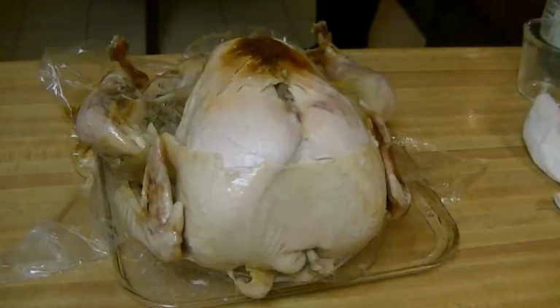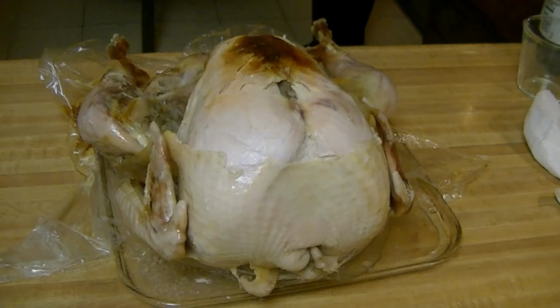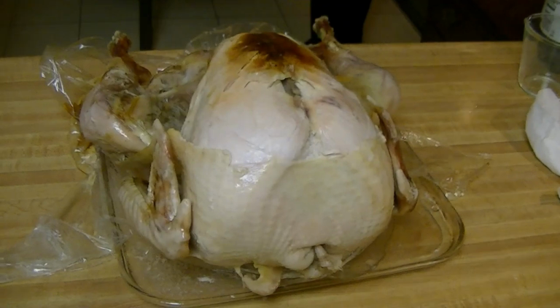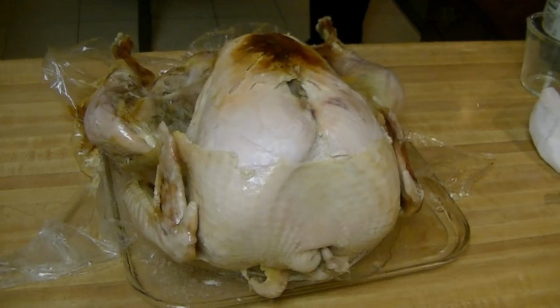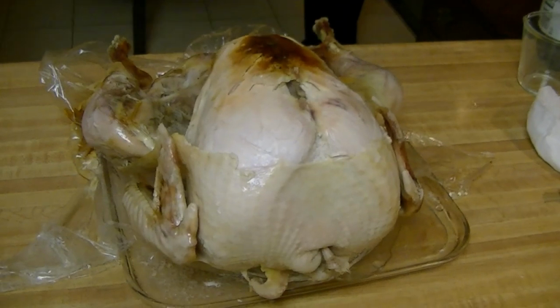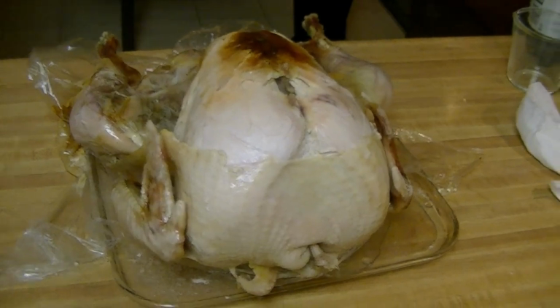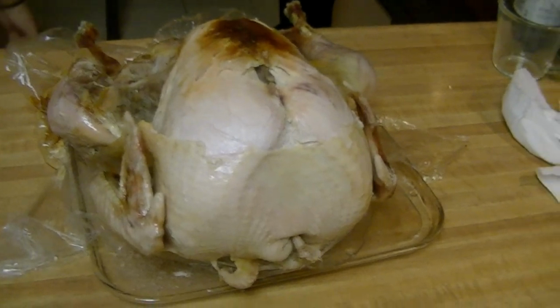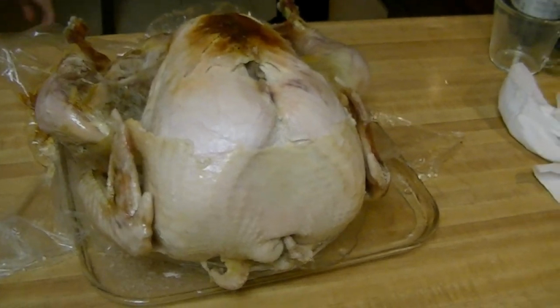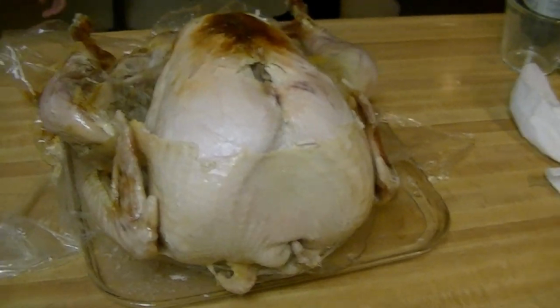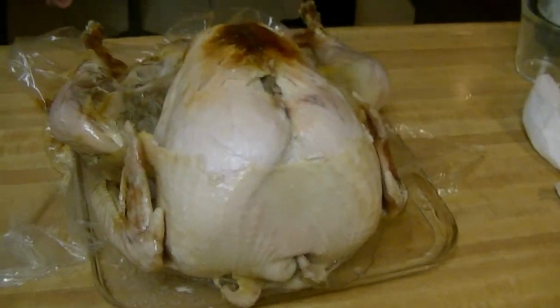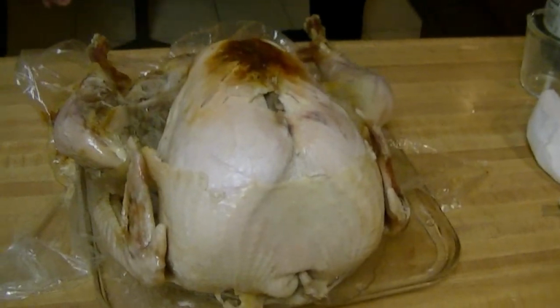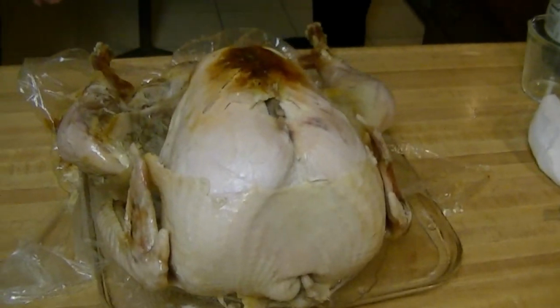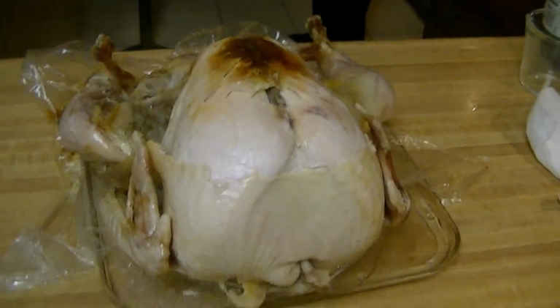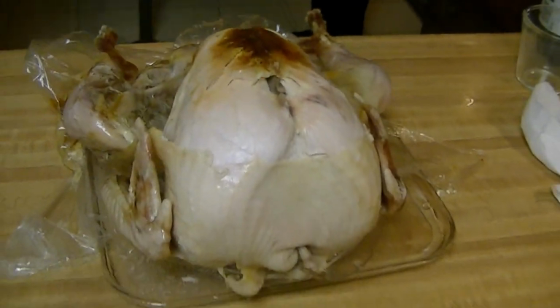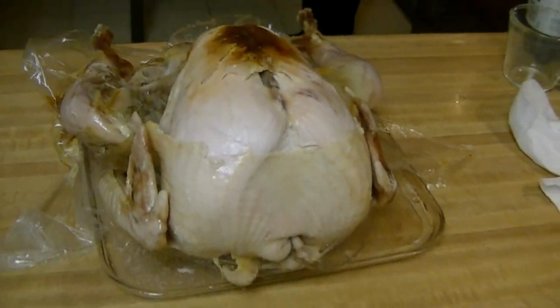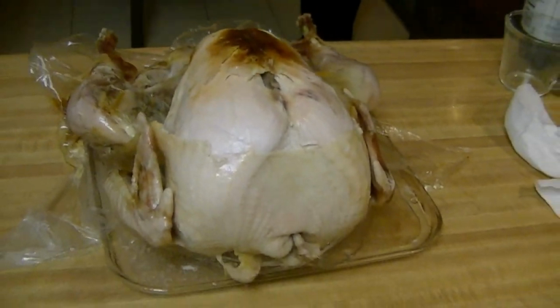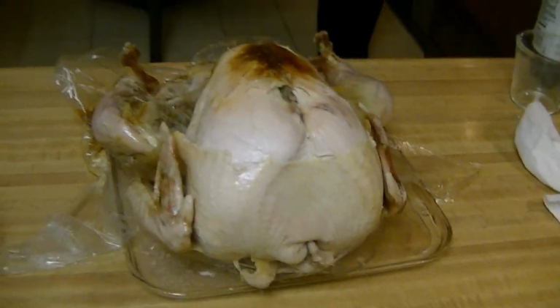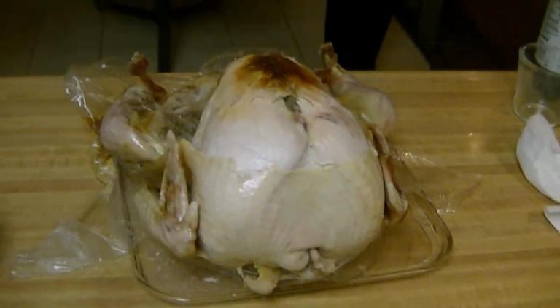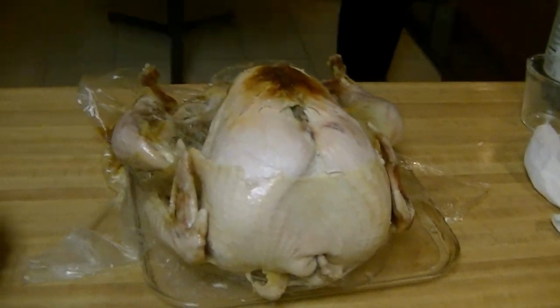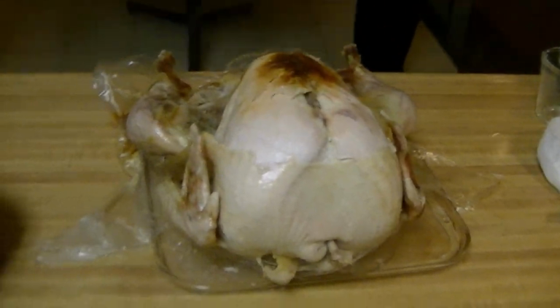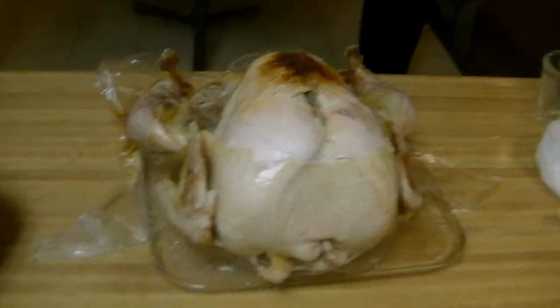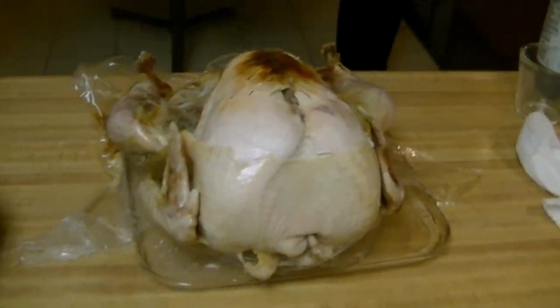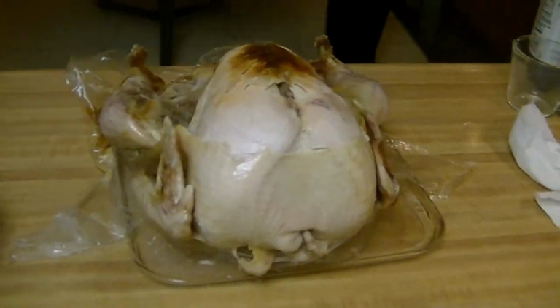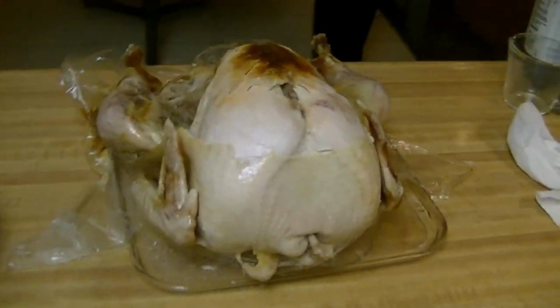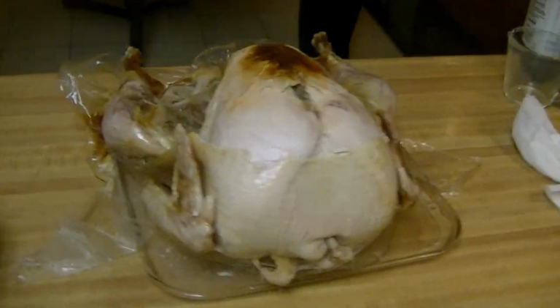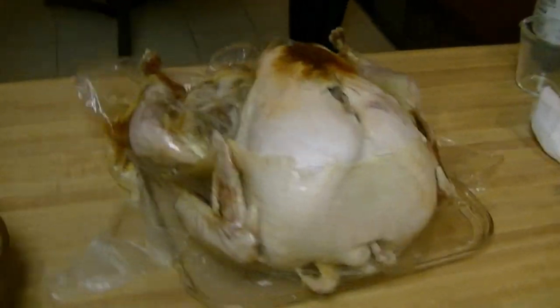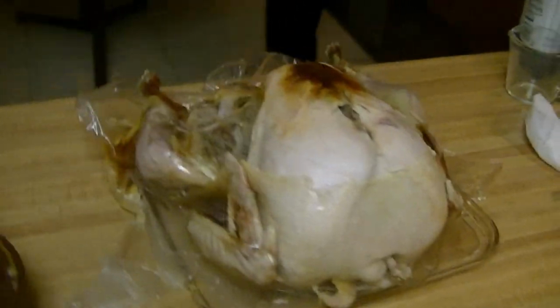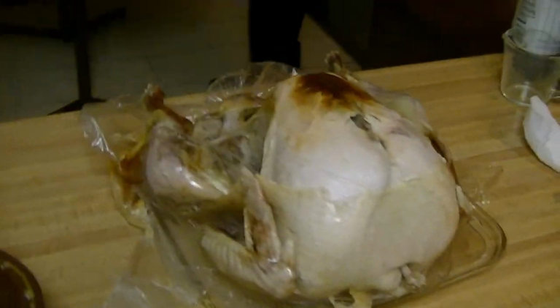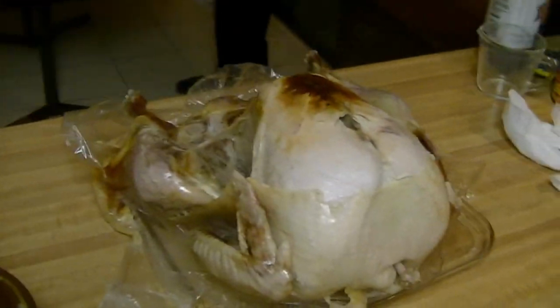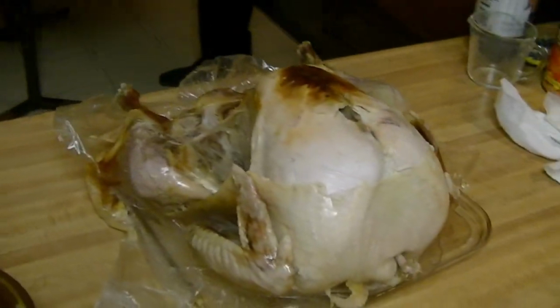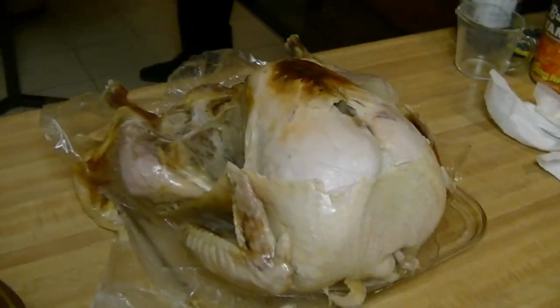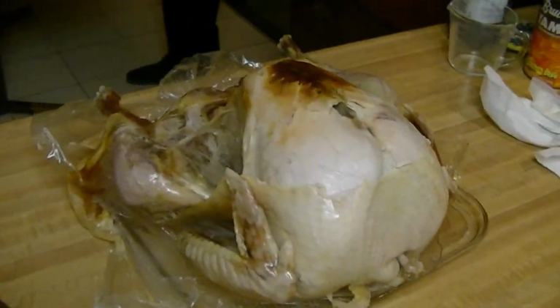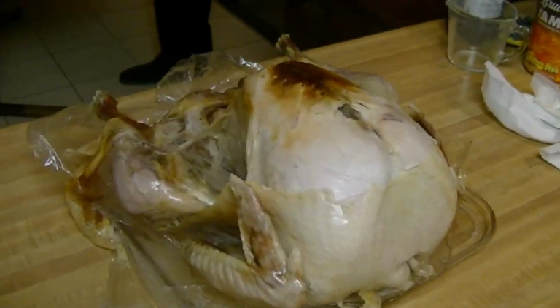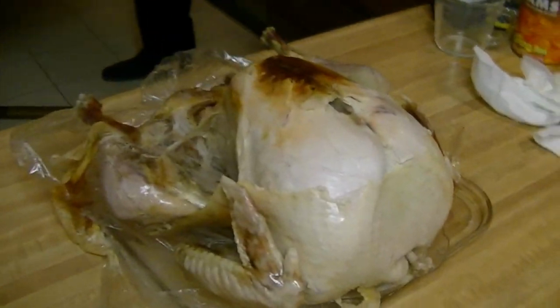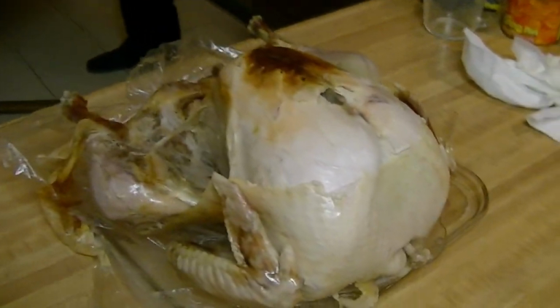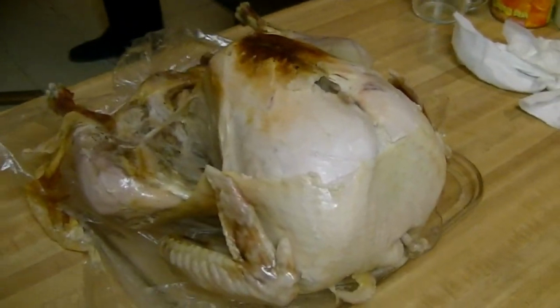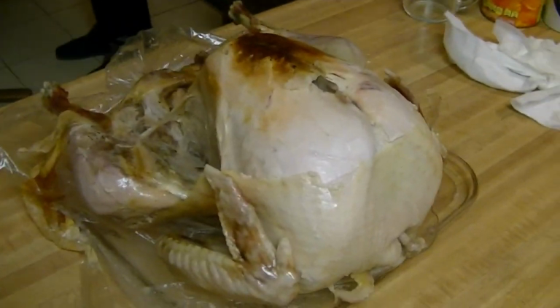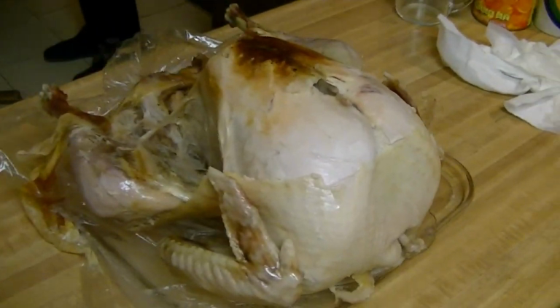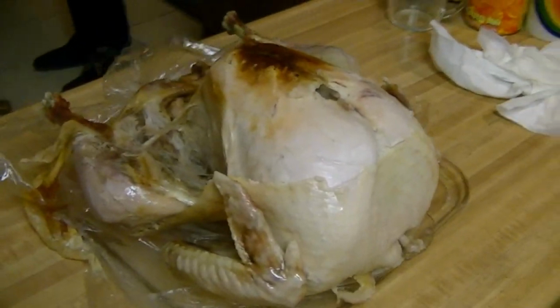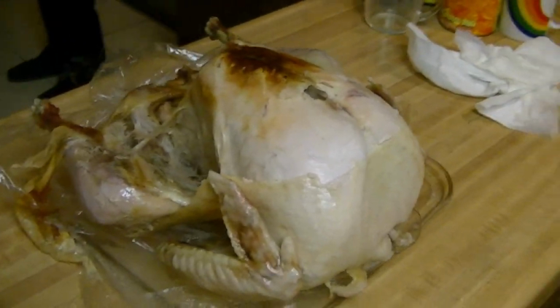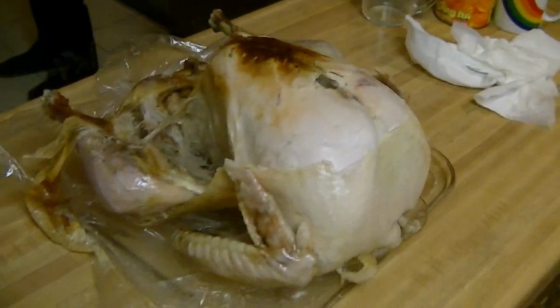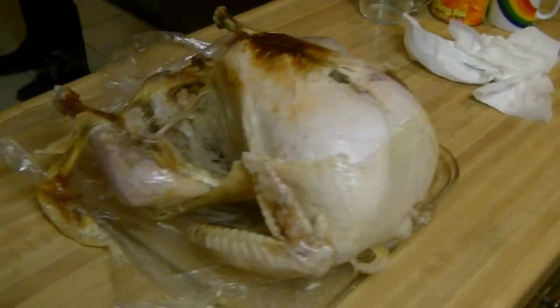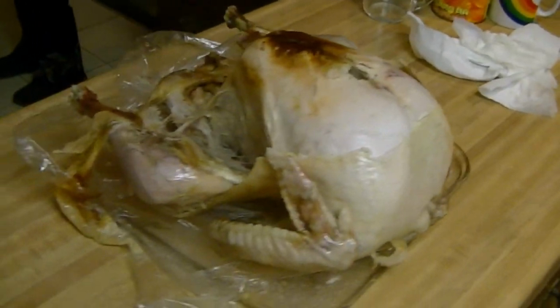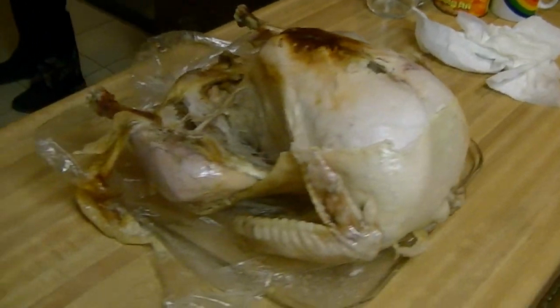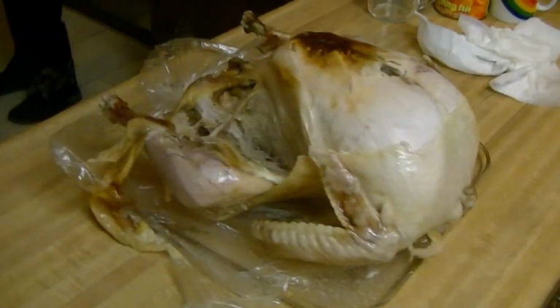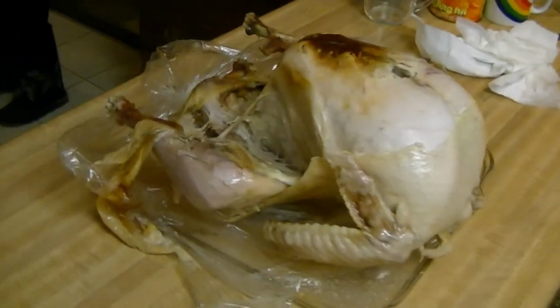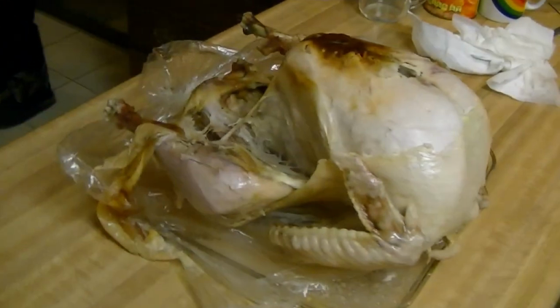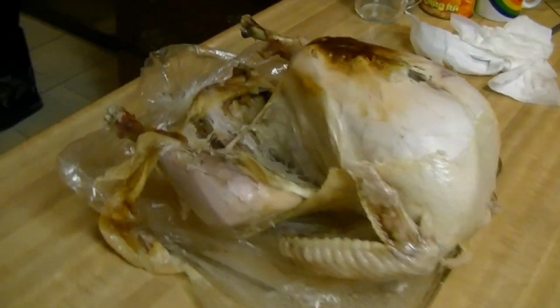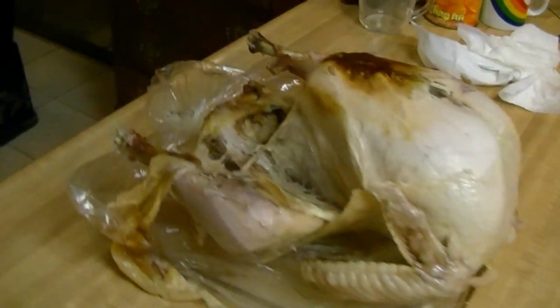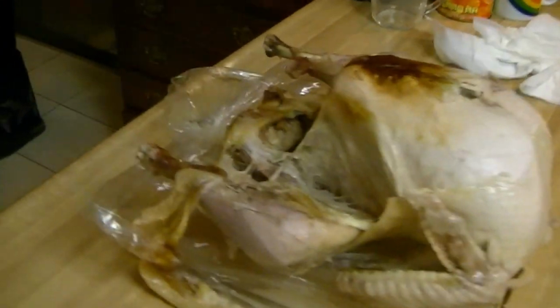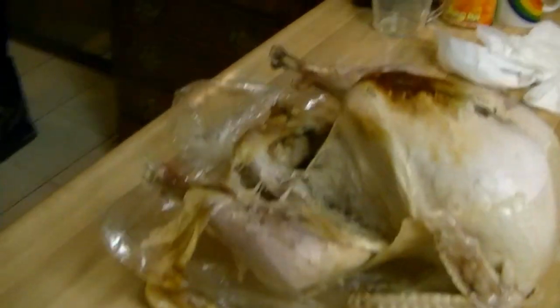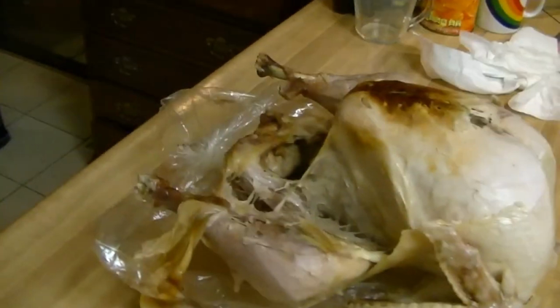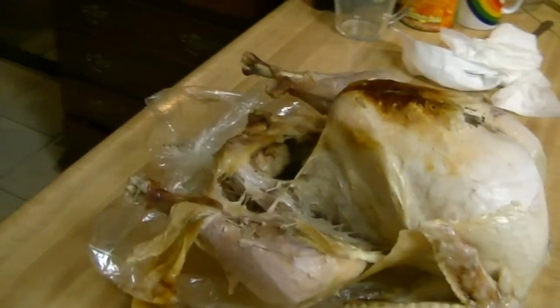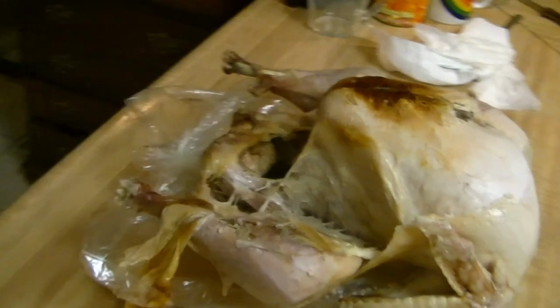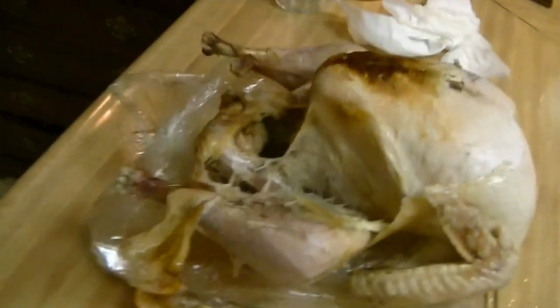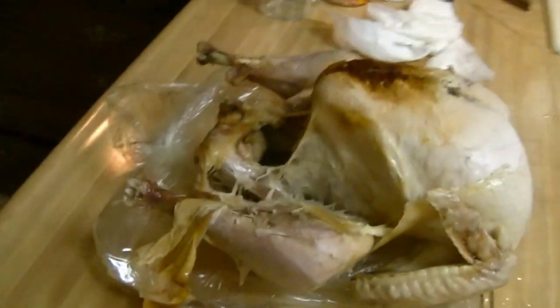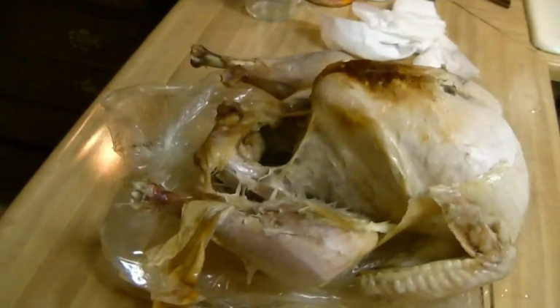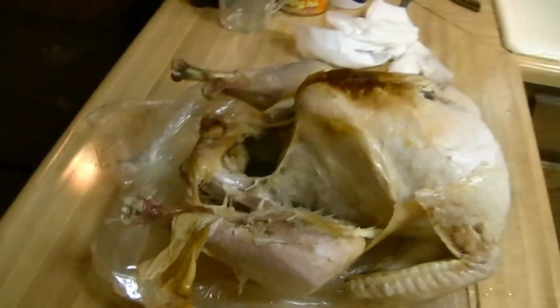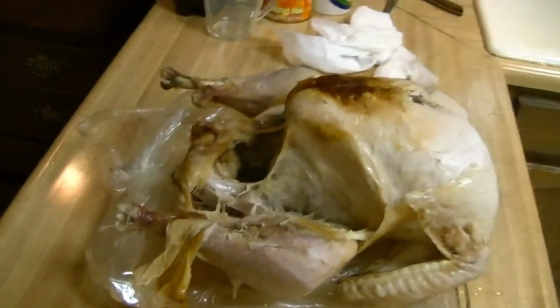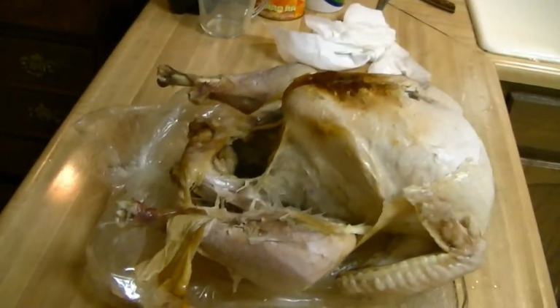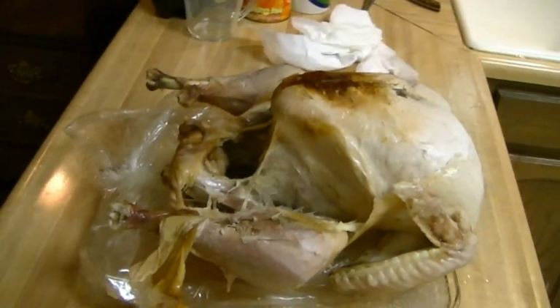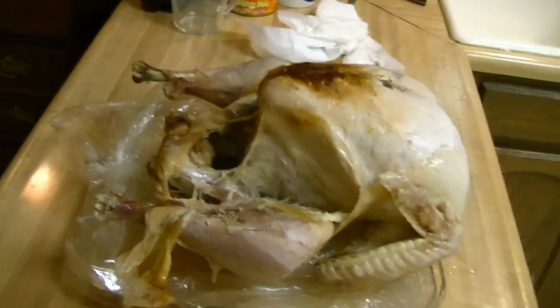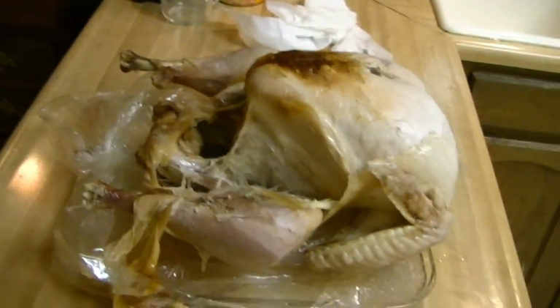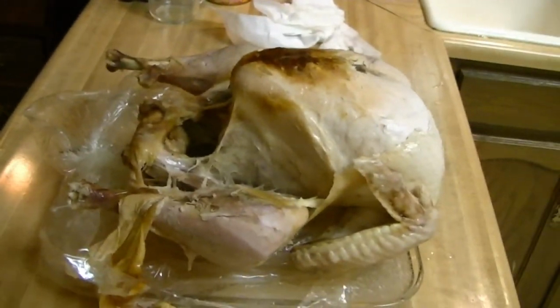Here's the final product of the turkey. The foil has just been taken off it. It's all set to go.